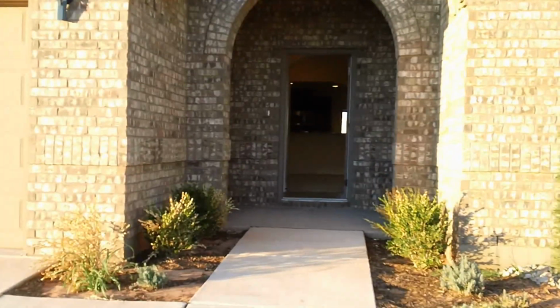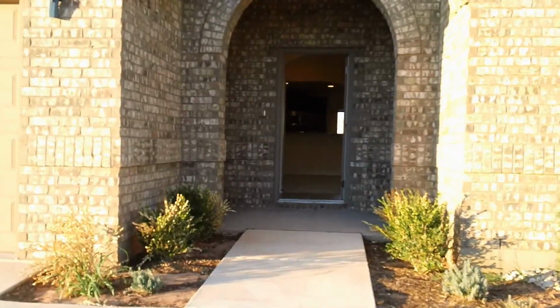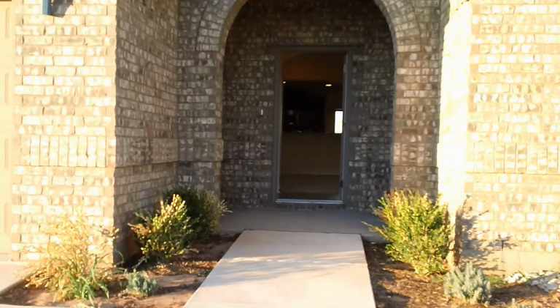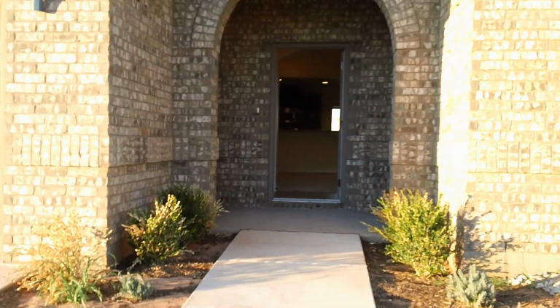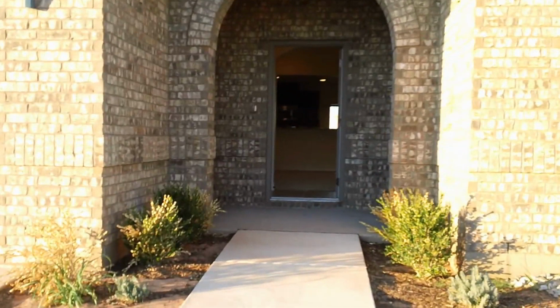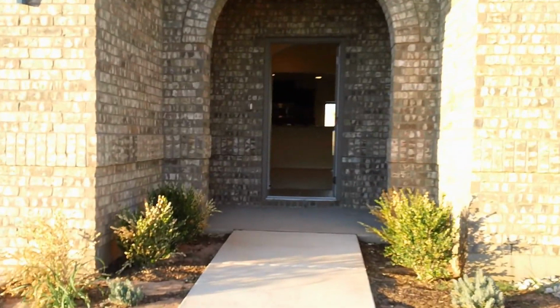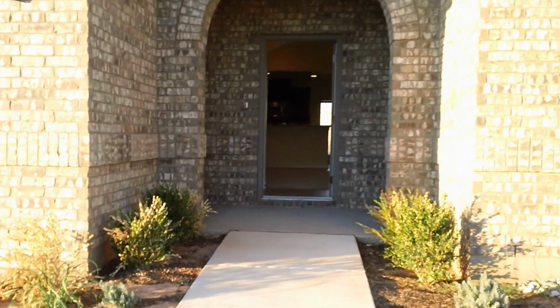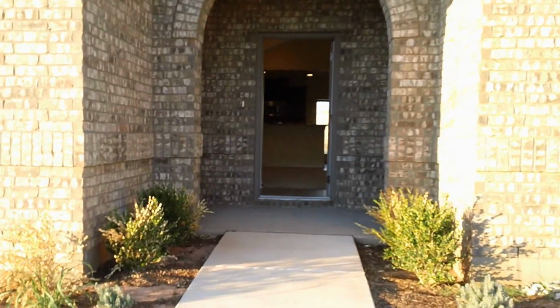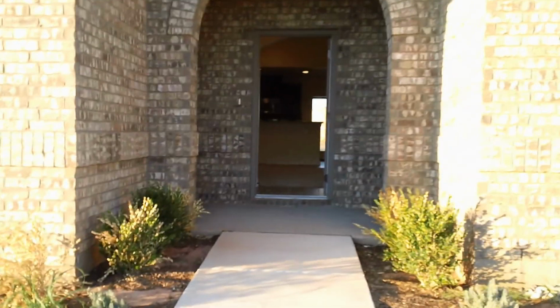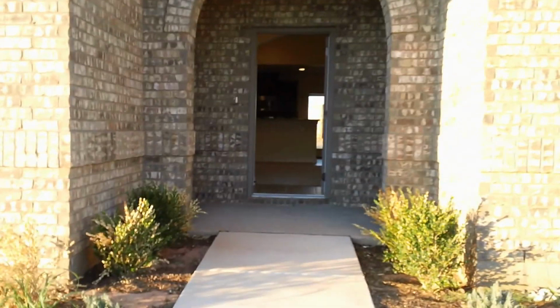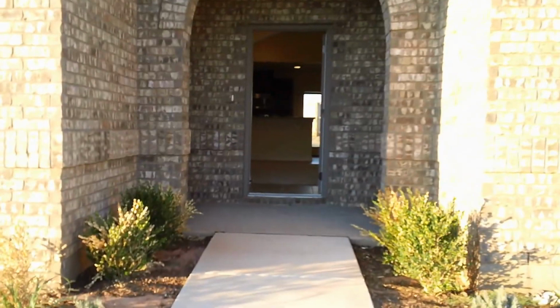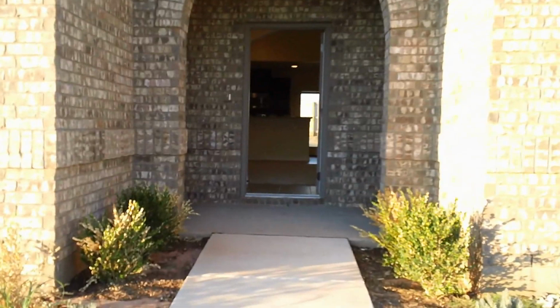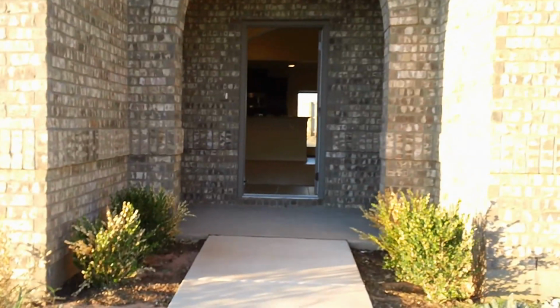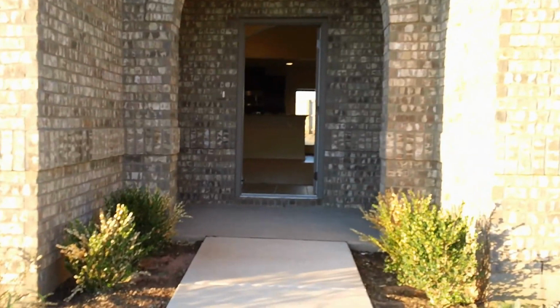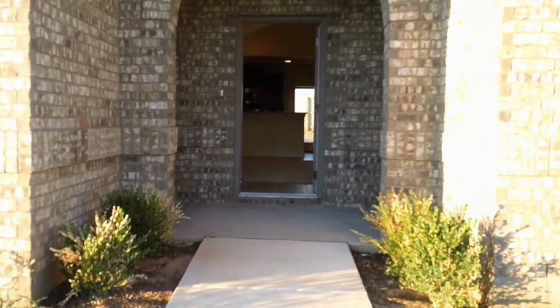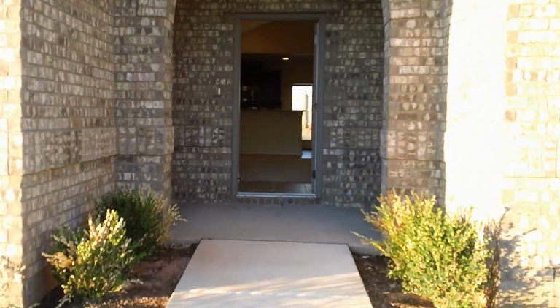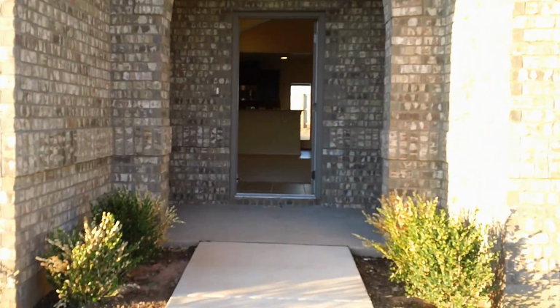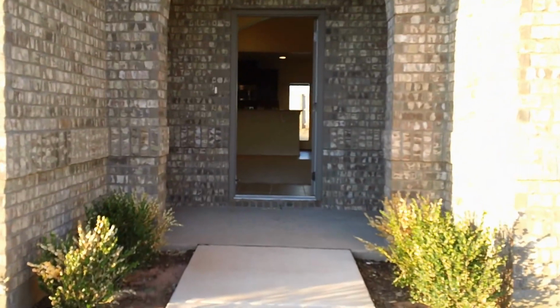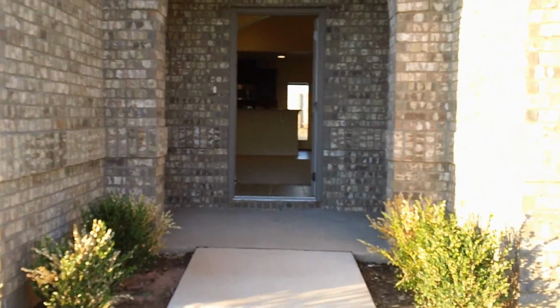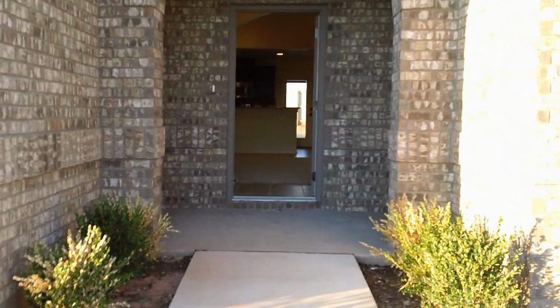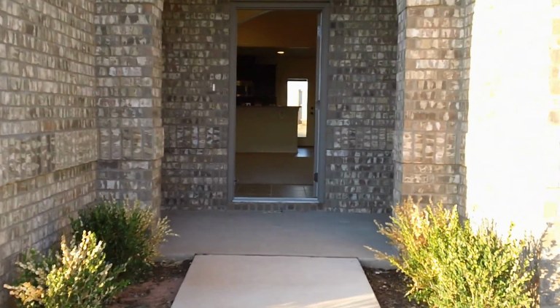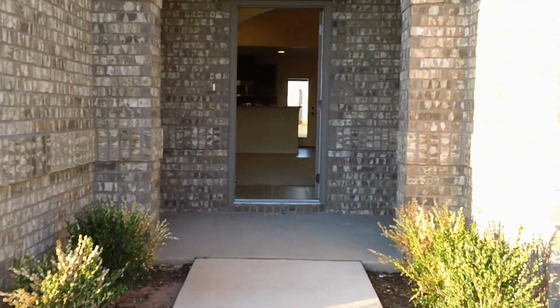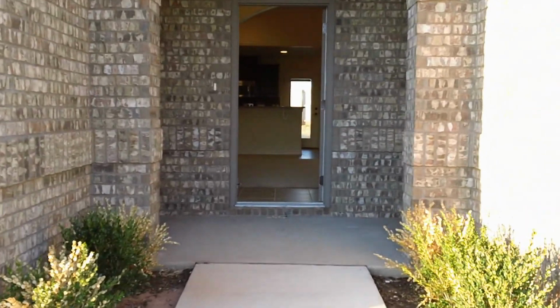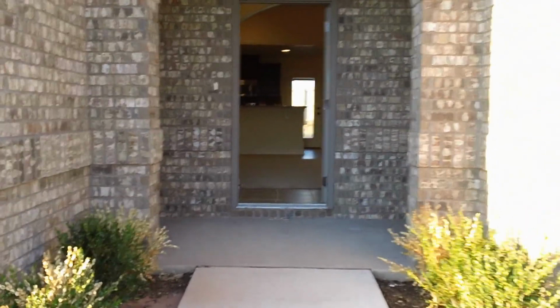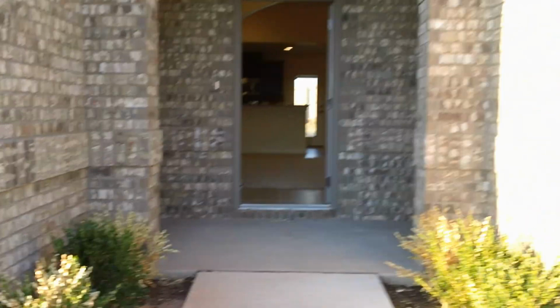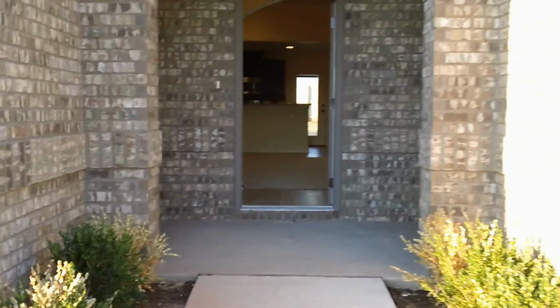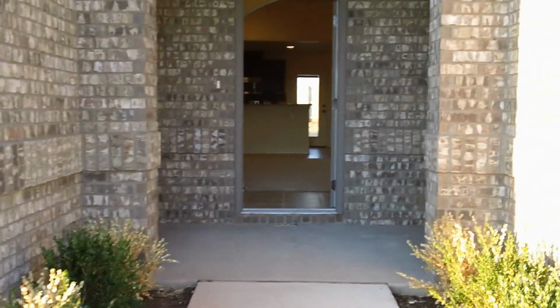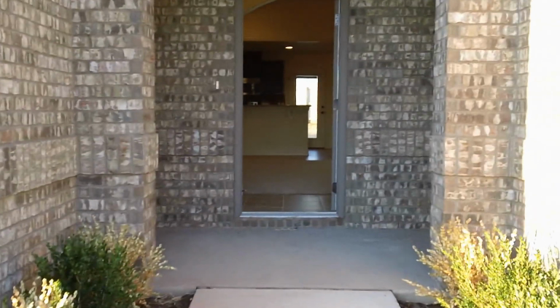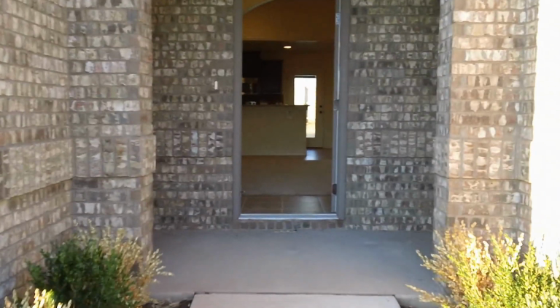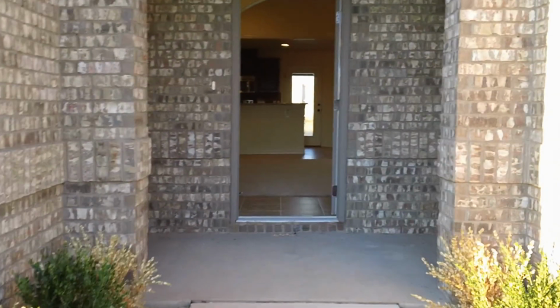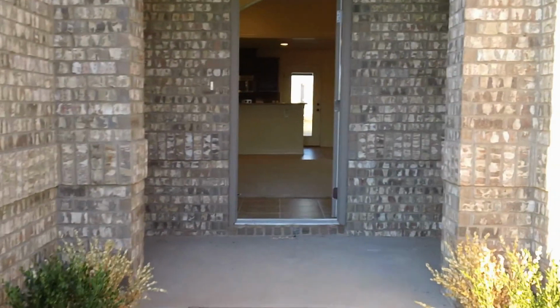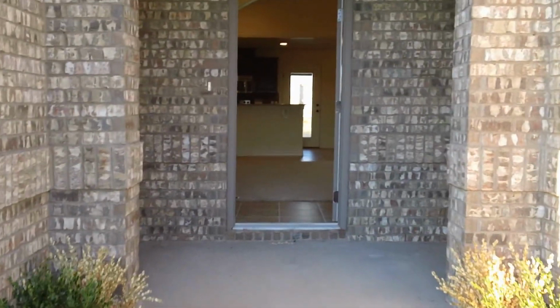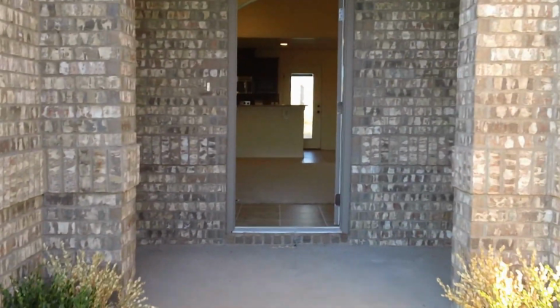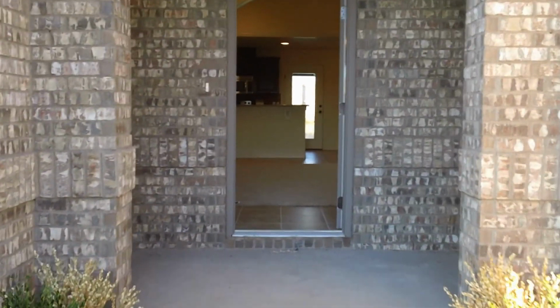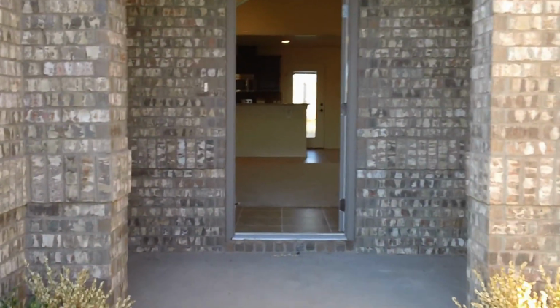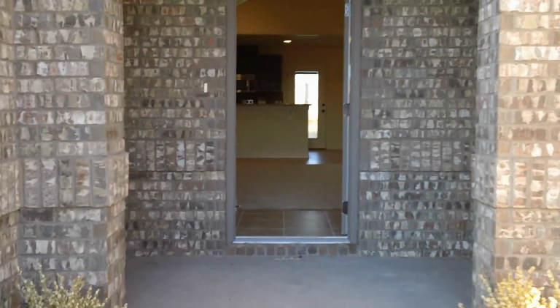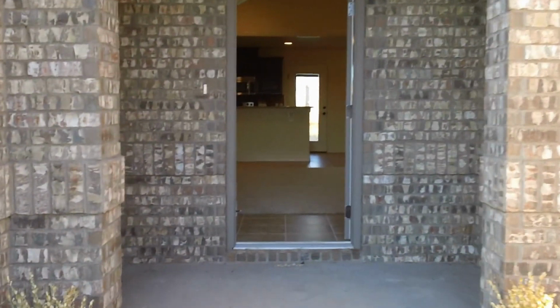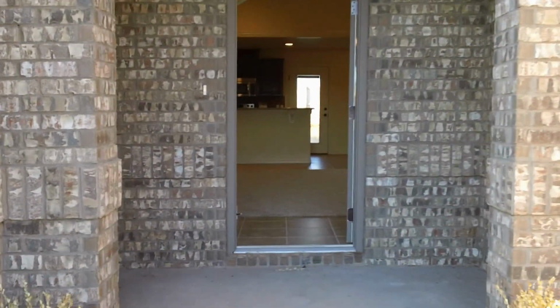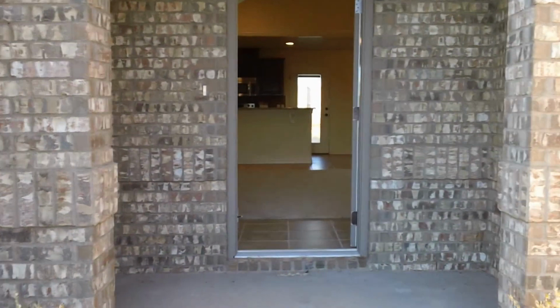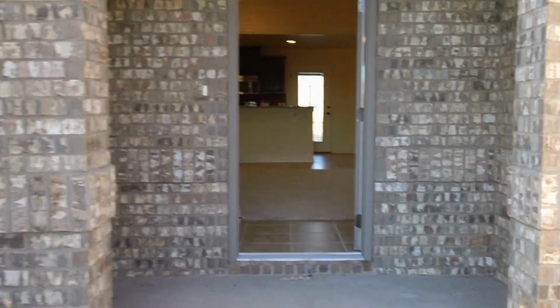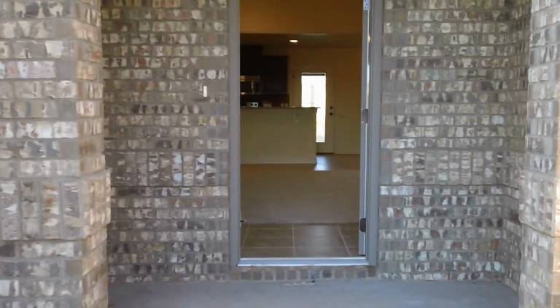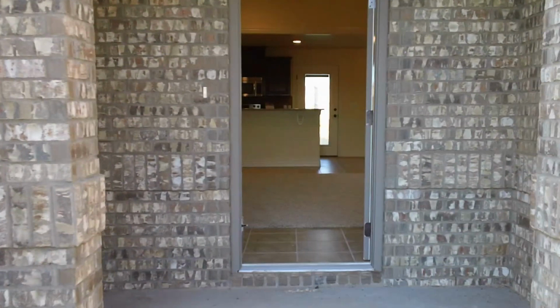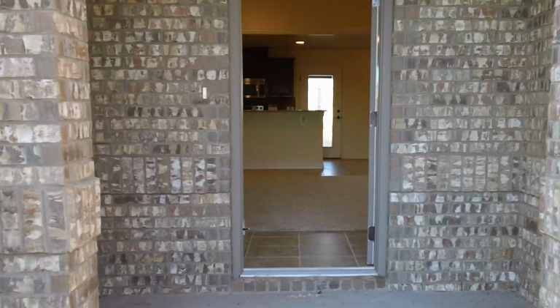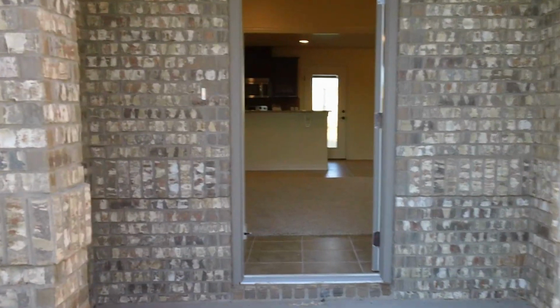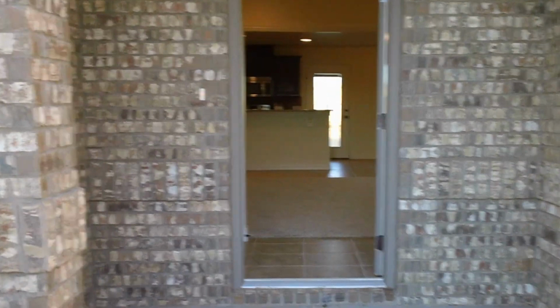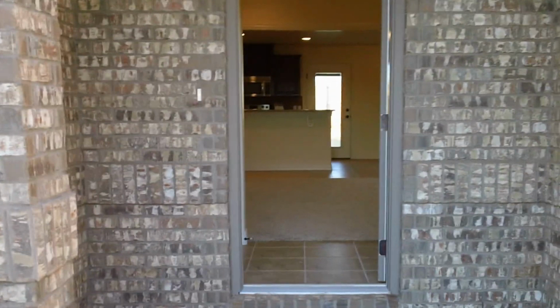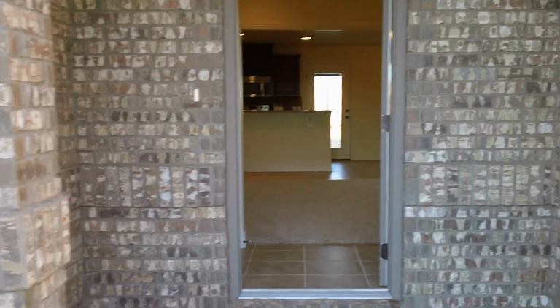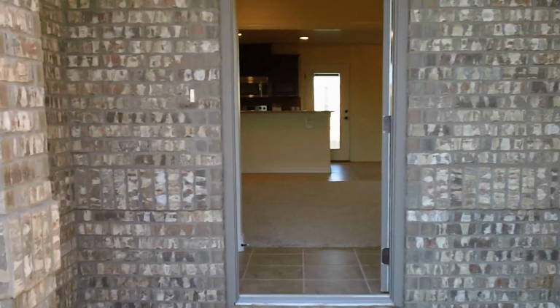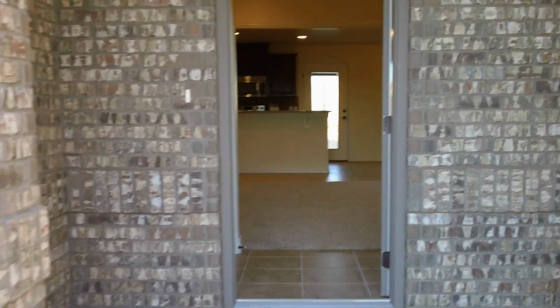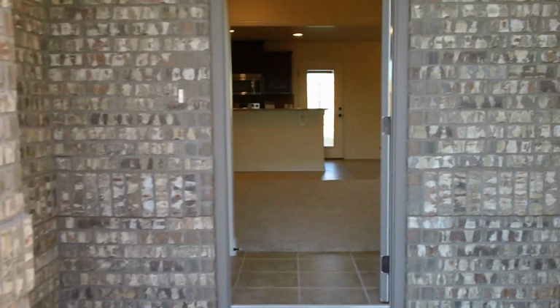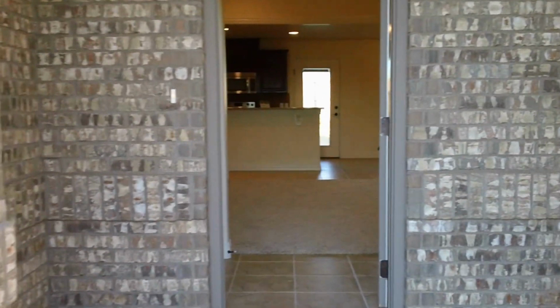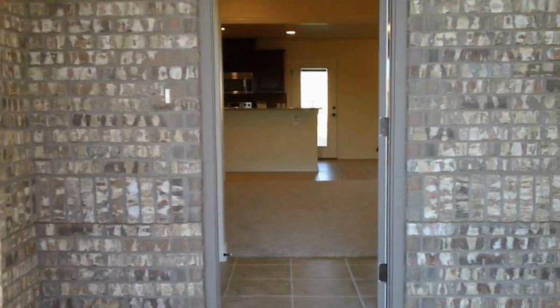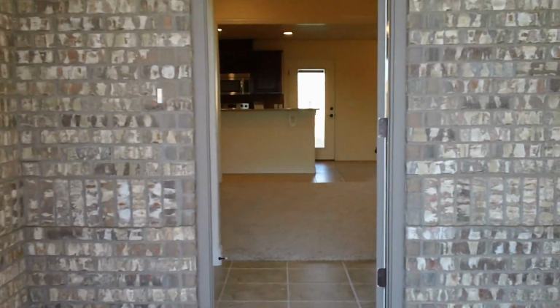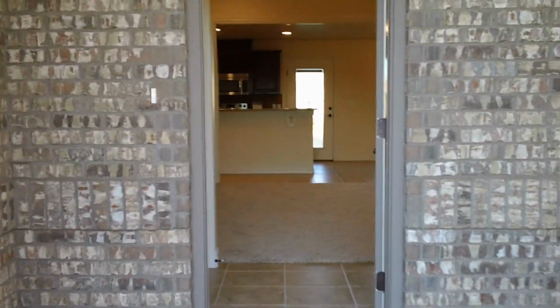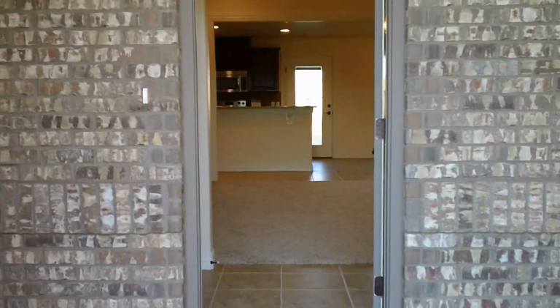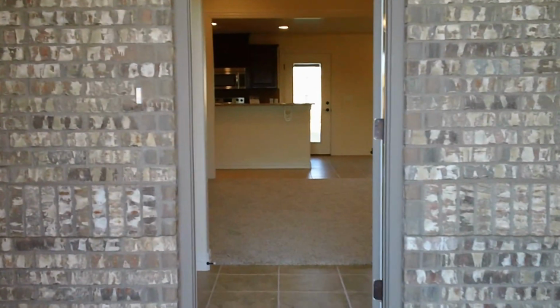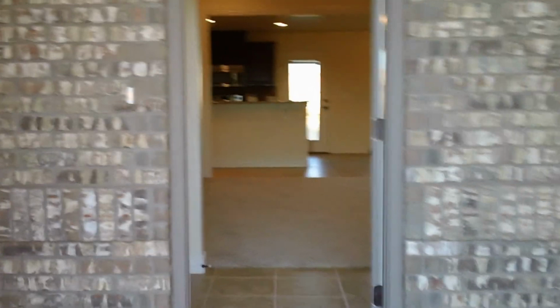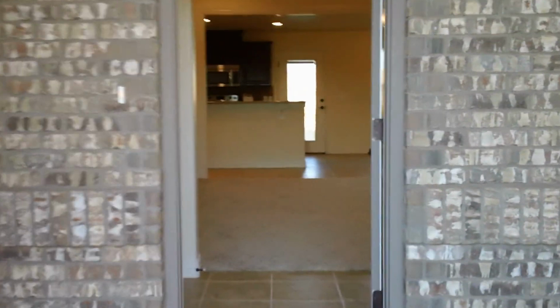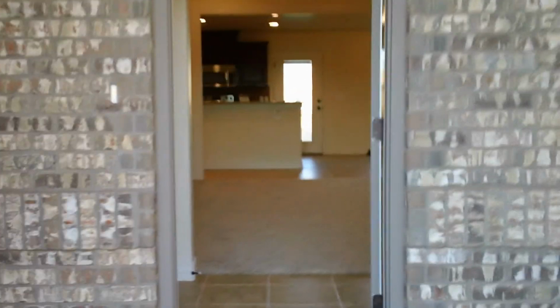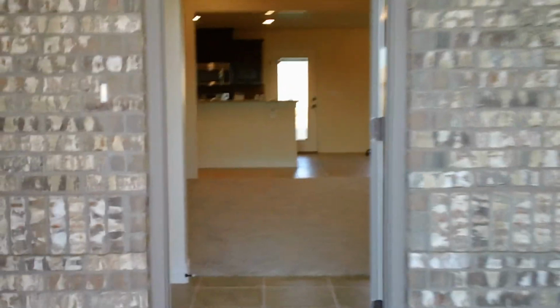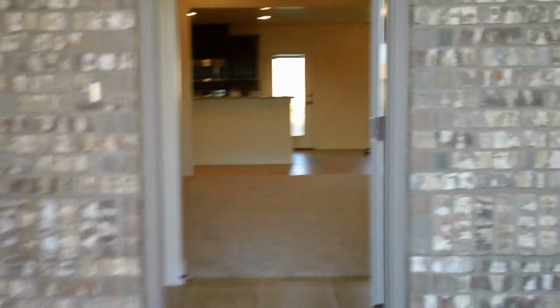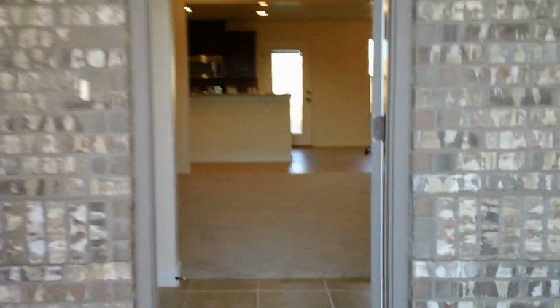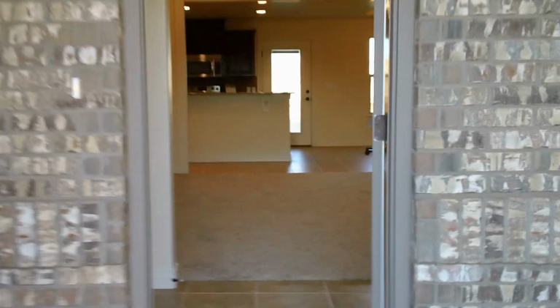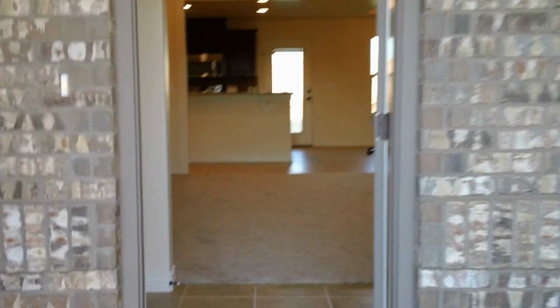This home boasts 1,996 square feet, built in 2011, brand new, and ready for the new owners.